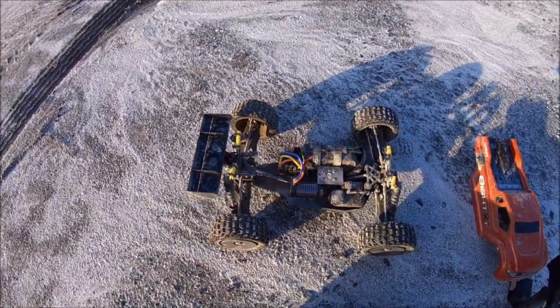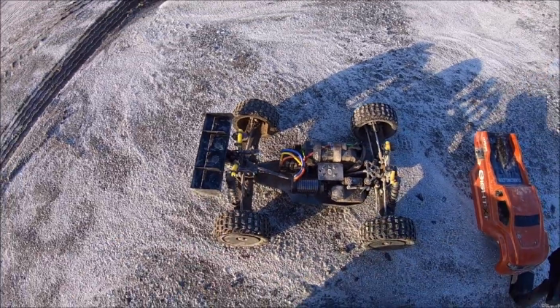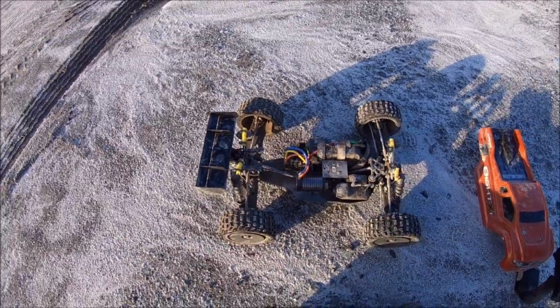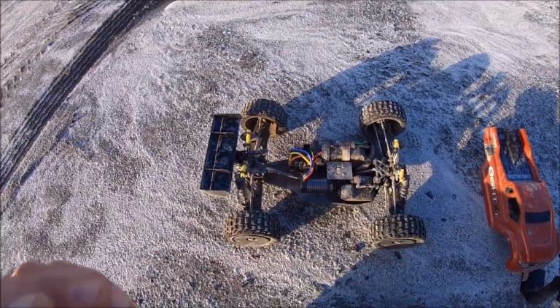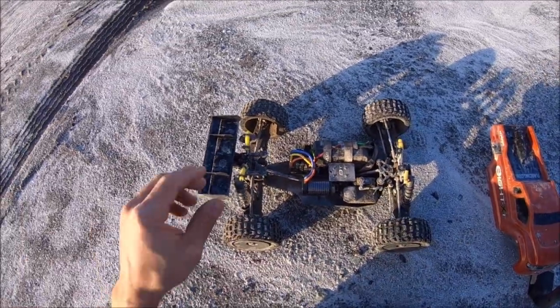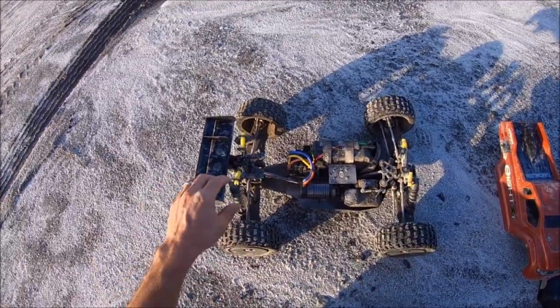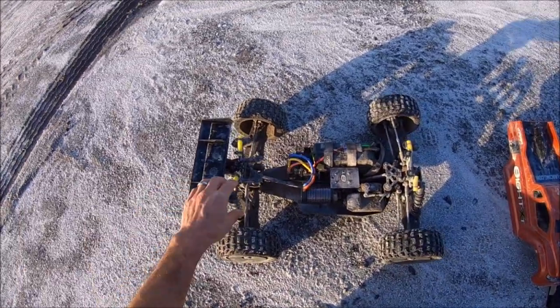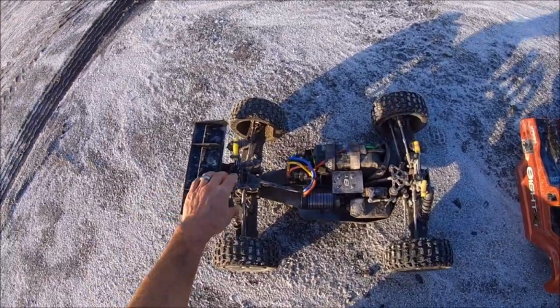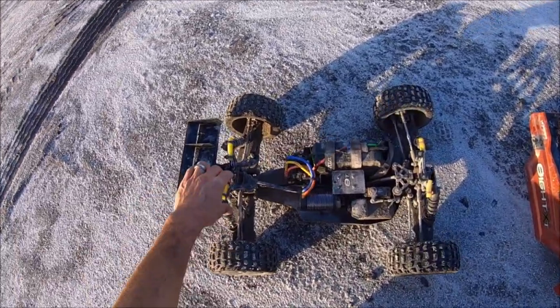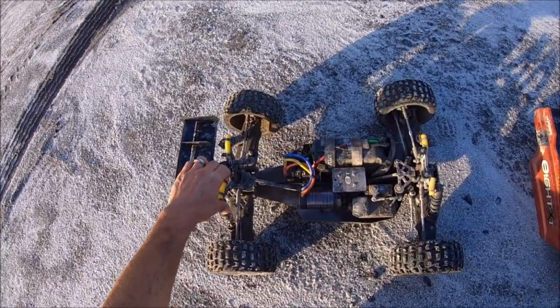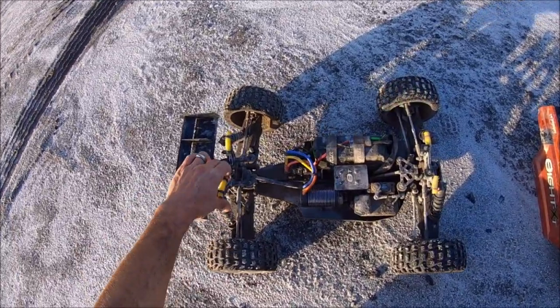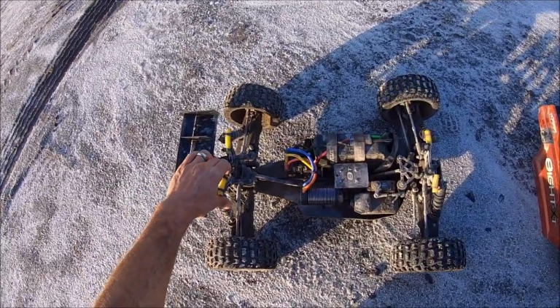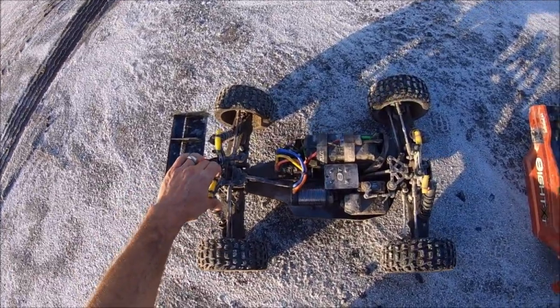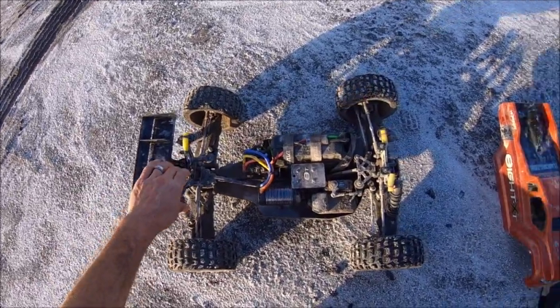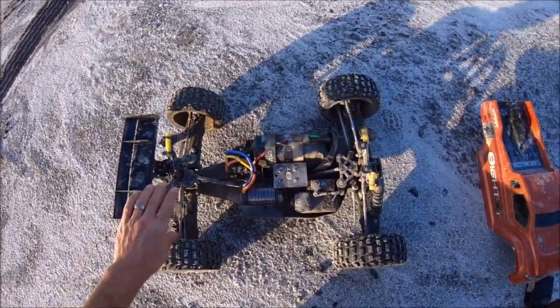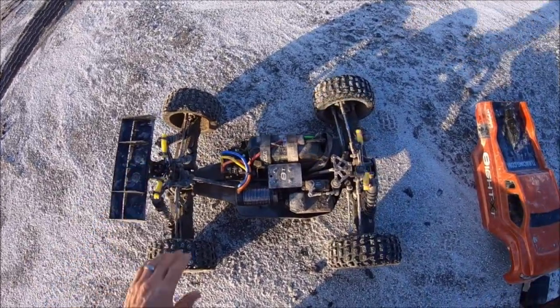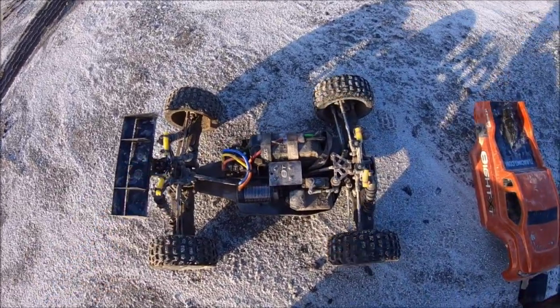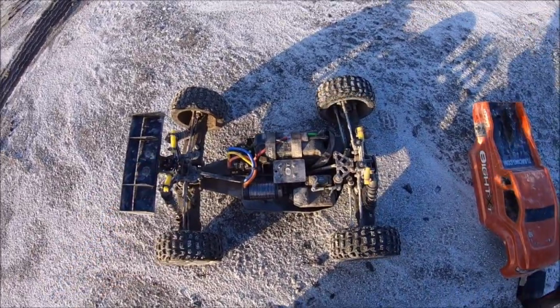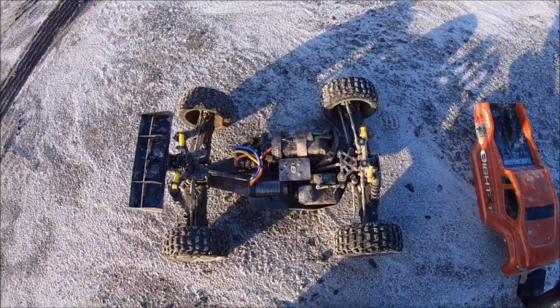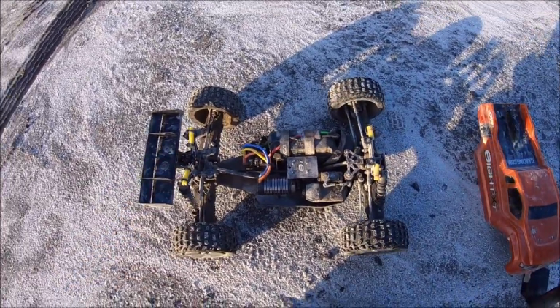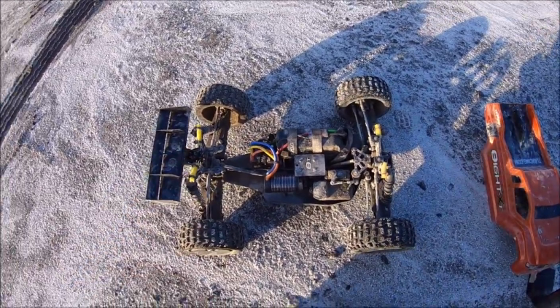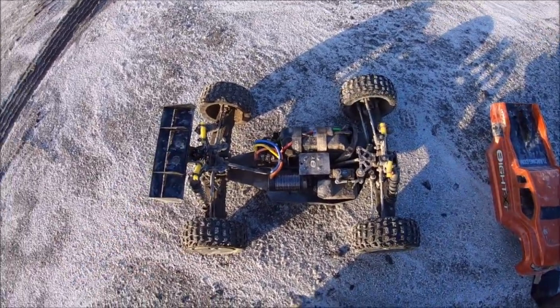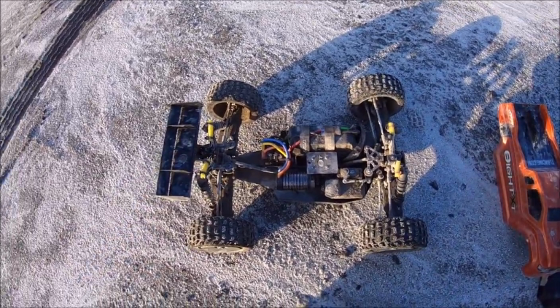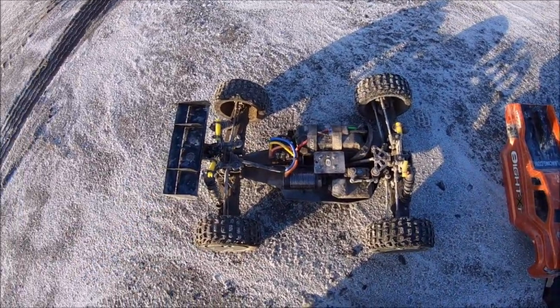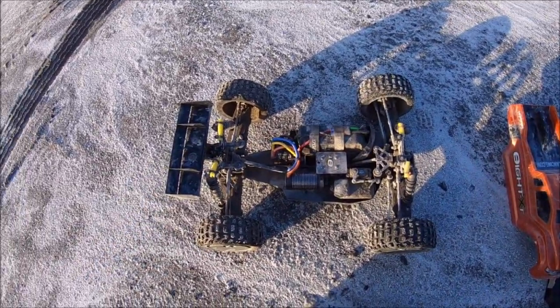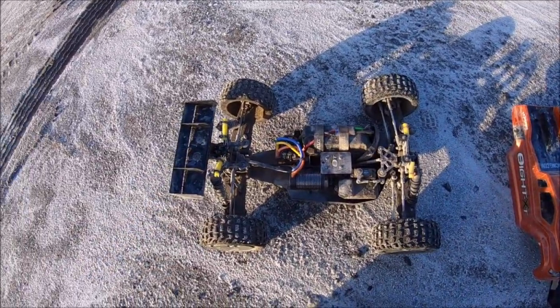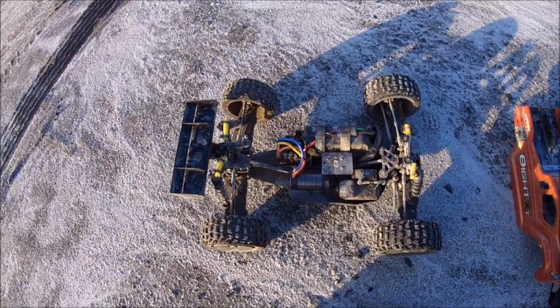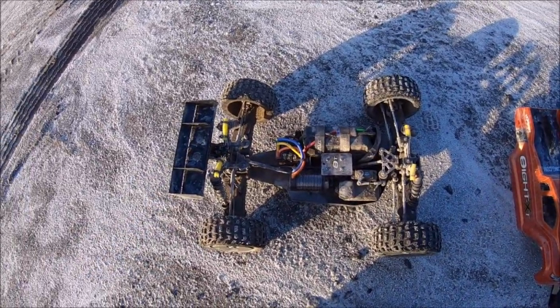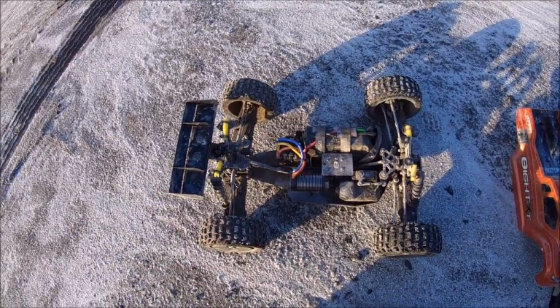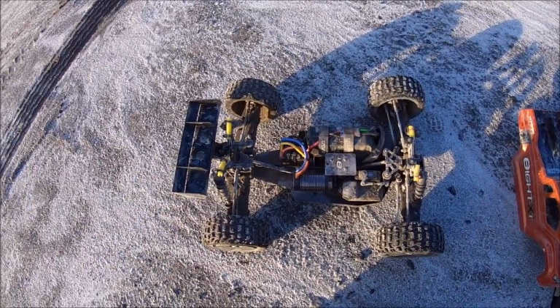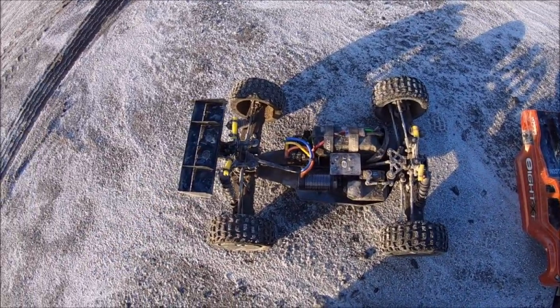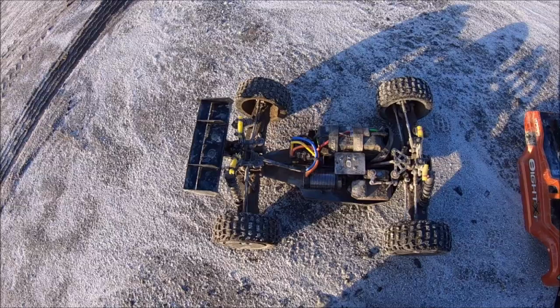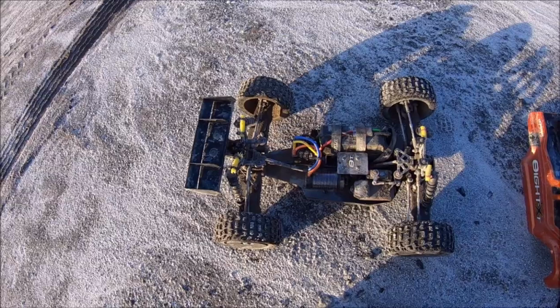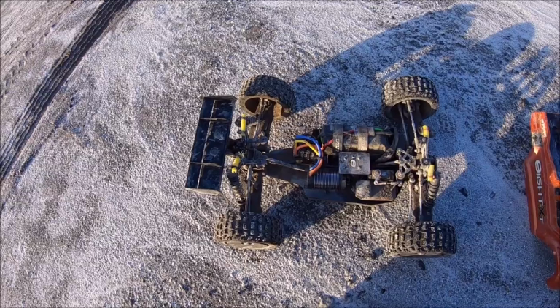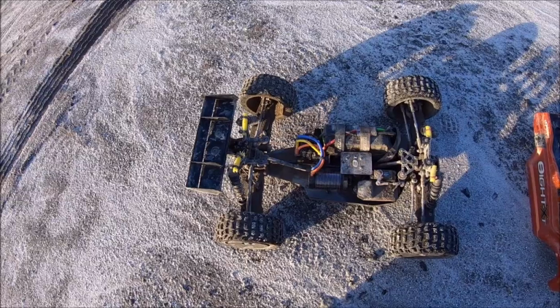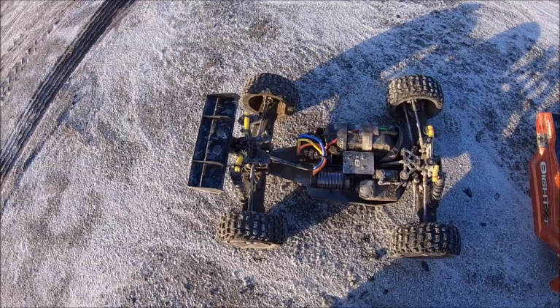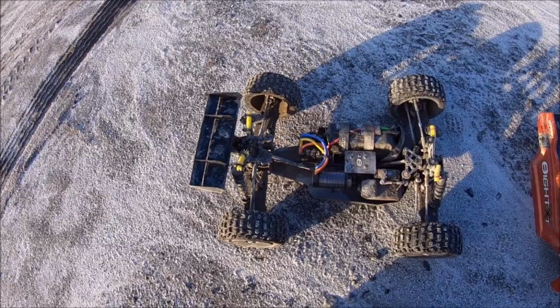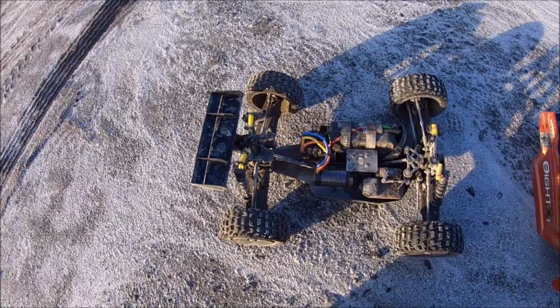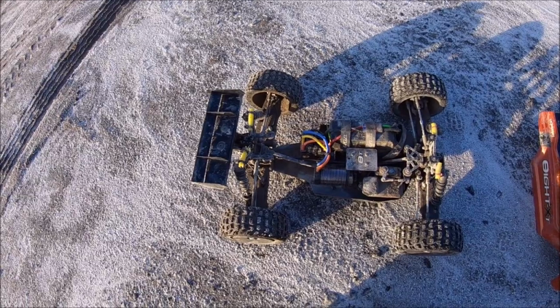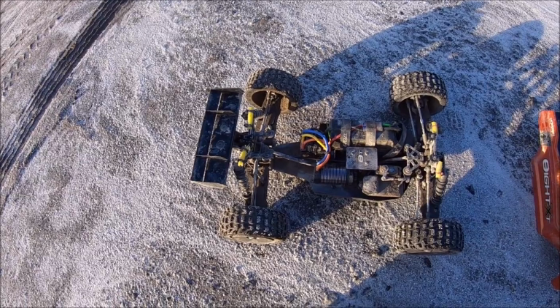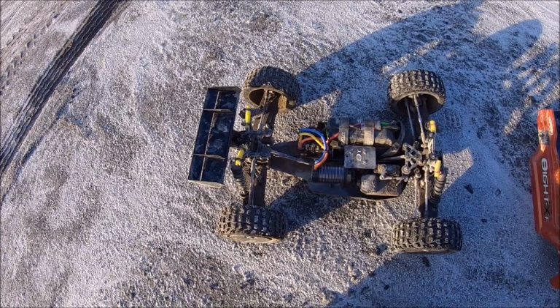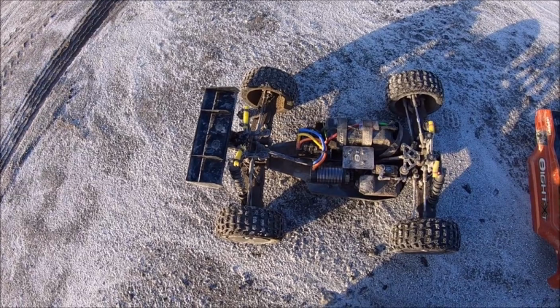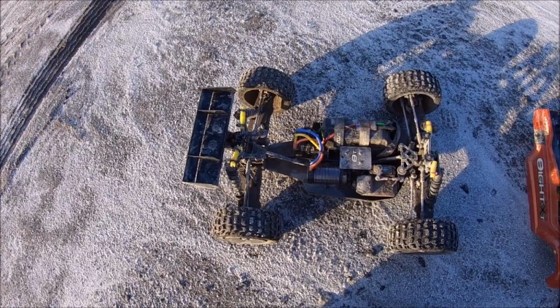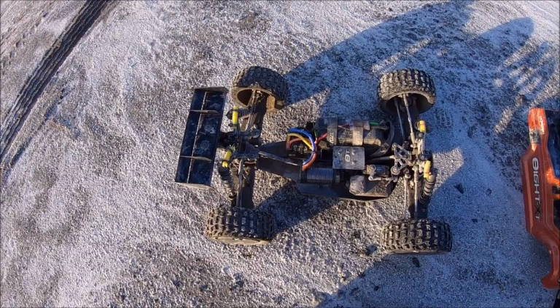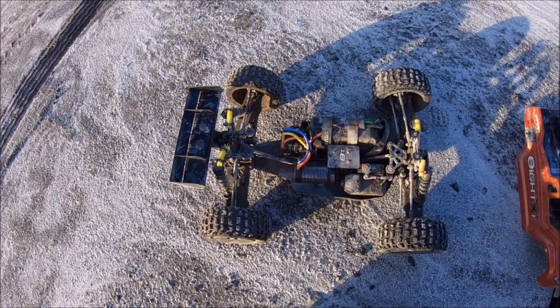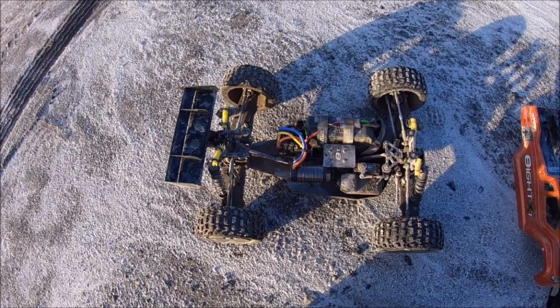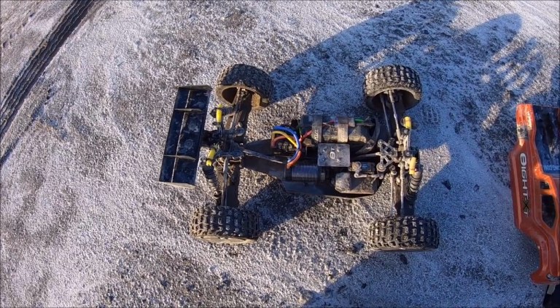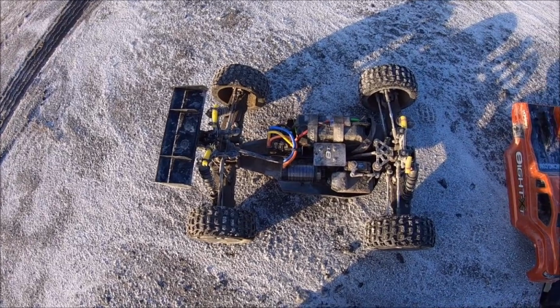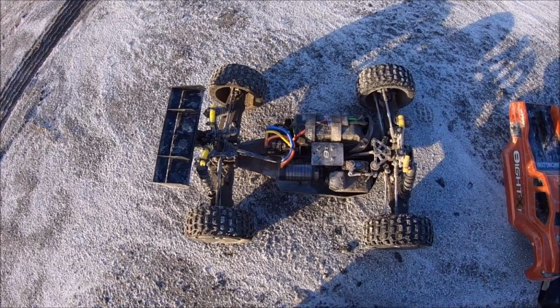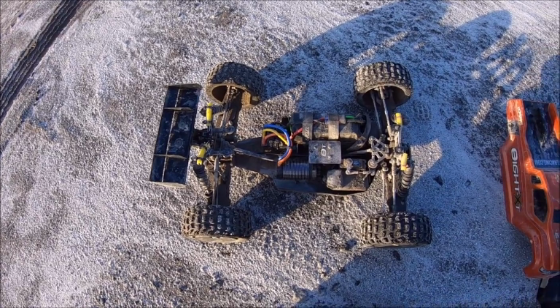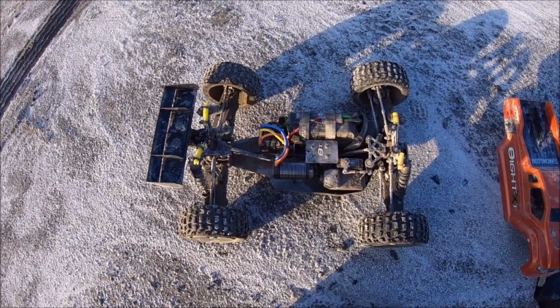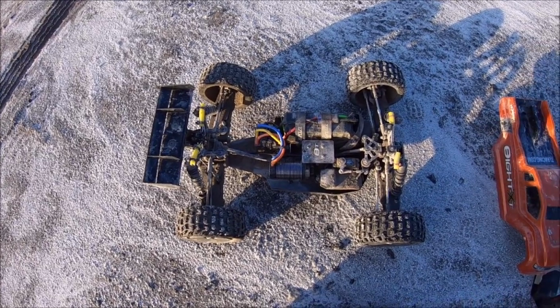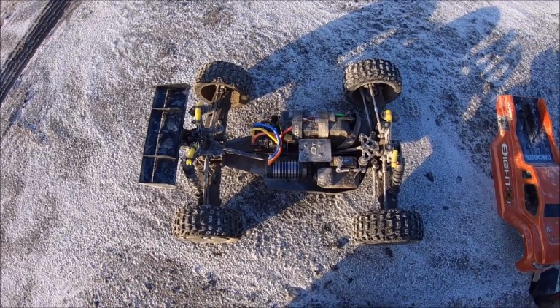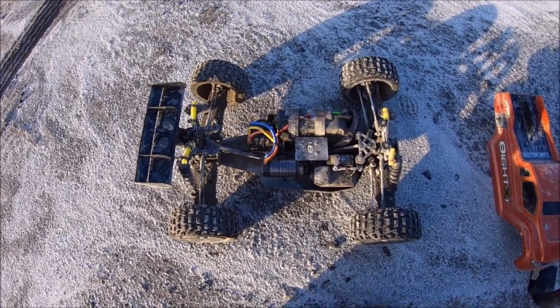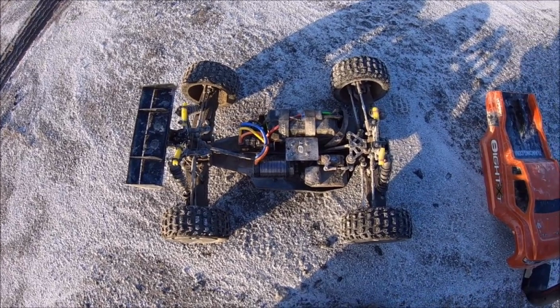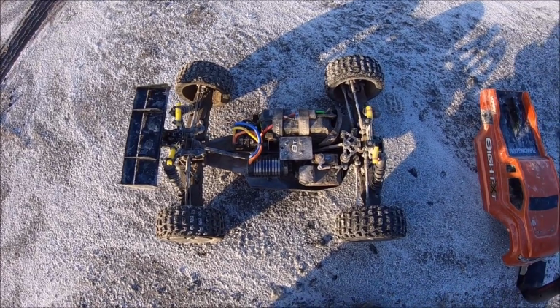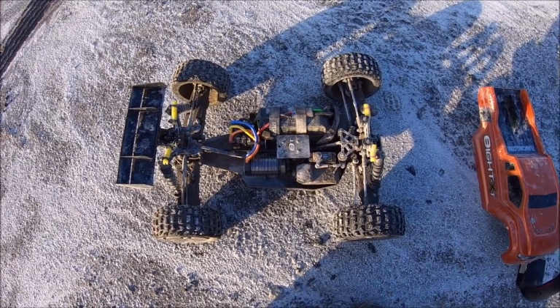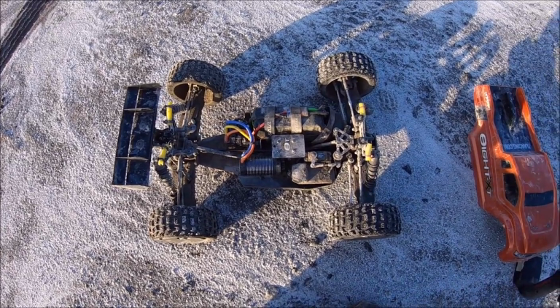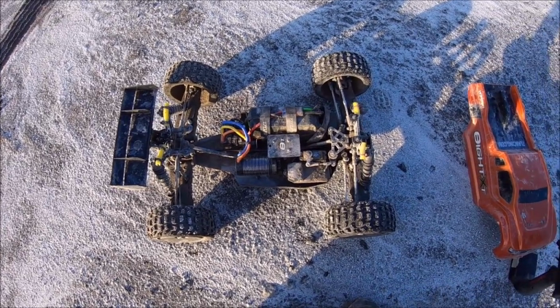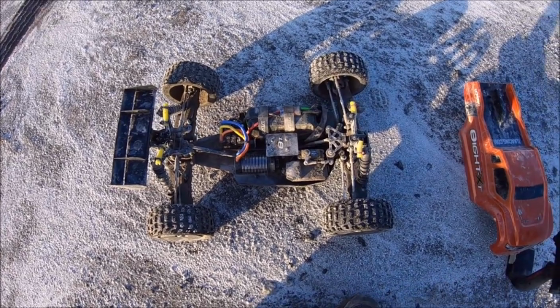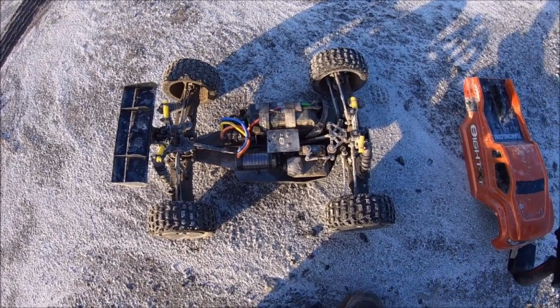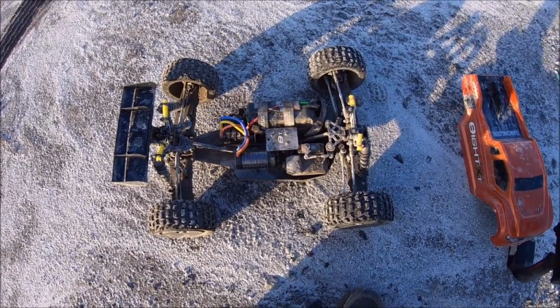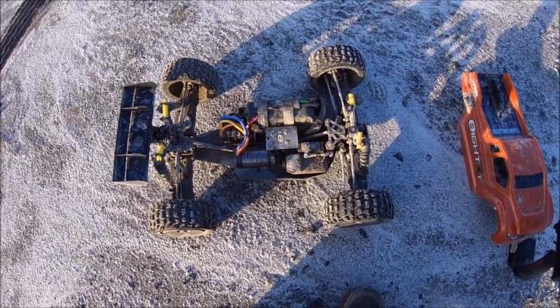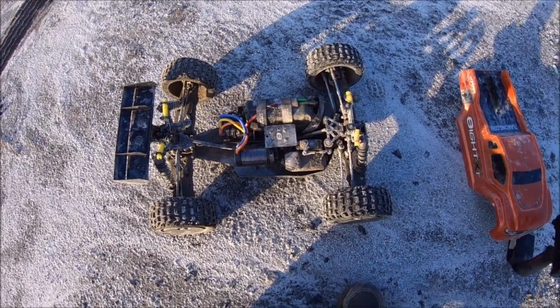Anyway guys, it's a lot of fun. Huge shout out again to Horizon Hobby for sending this out — this is an amazing rig and I can't wait to explore with it some more and see what else she can do. Alright guys, until next time — RC Dude 81, peace out.